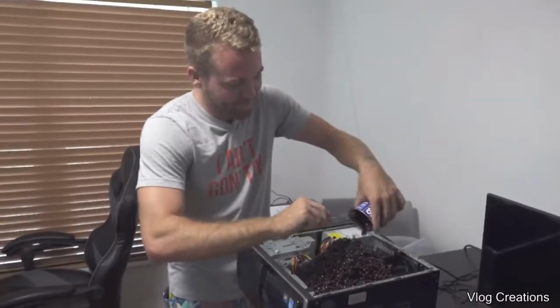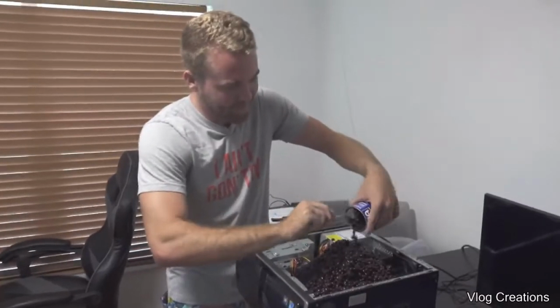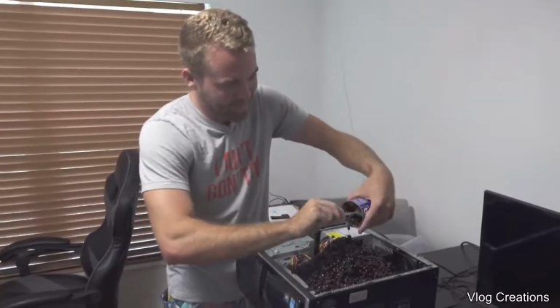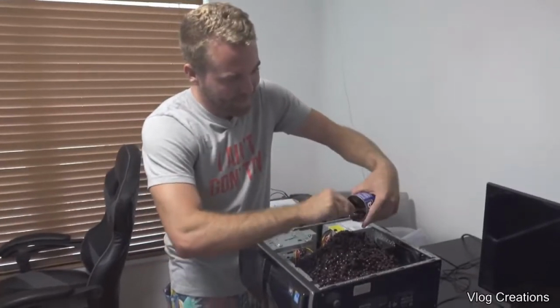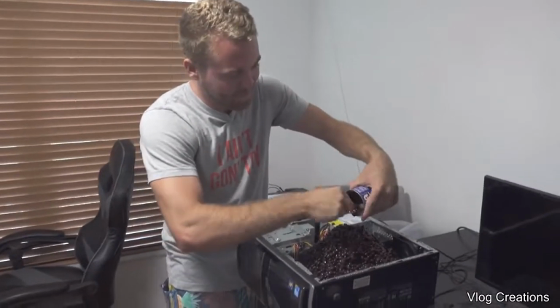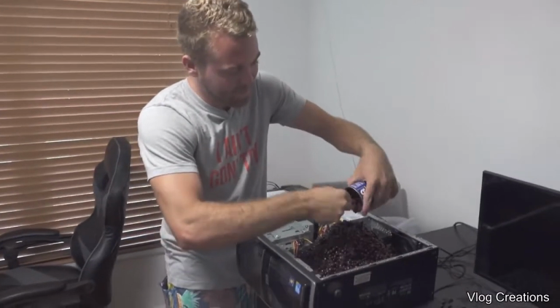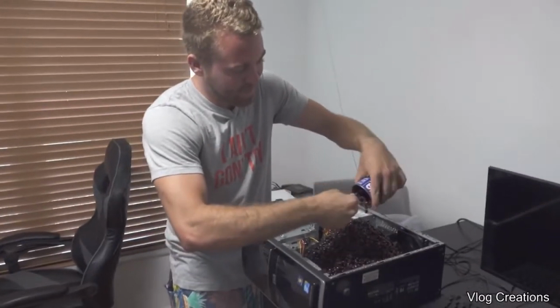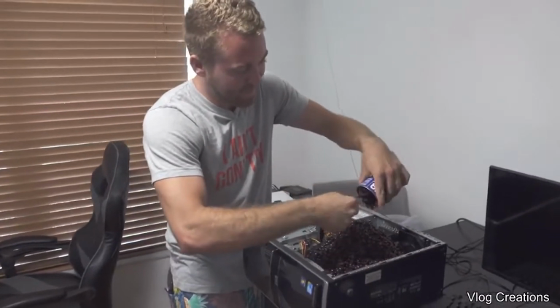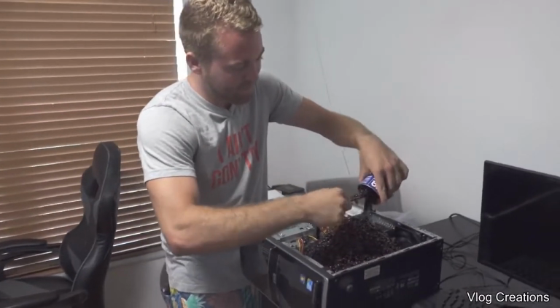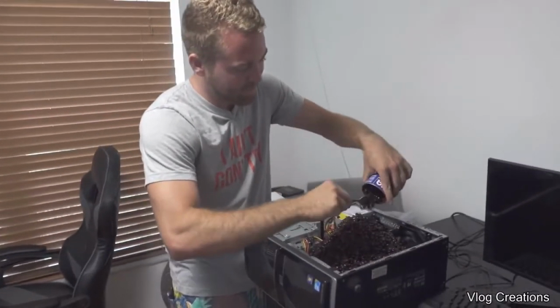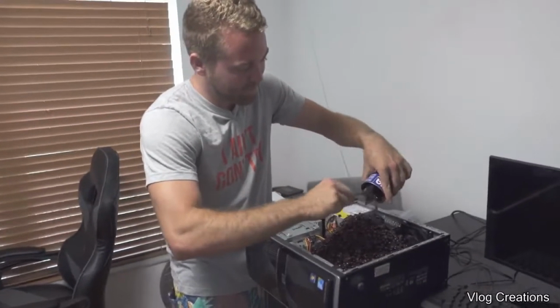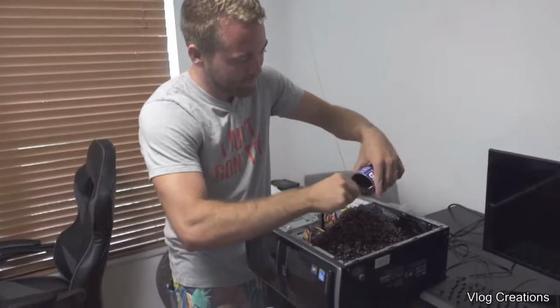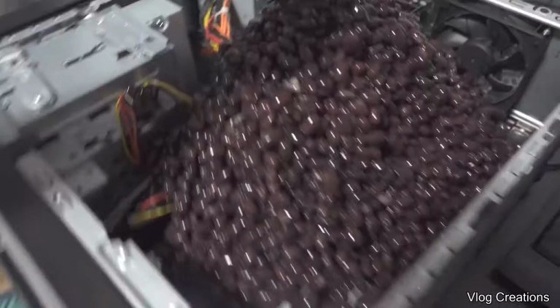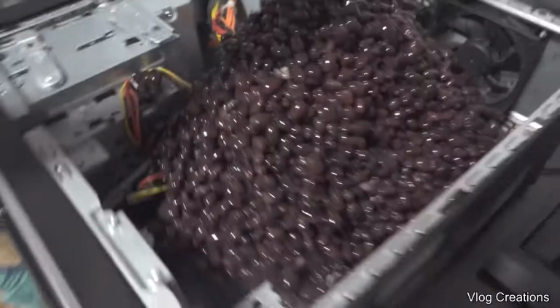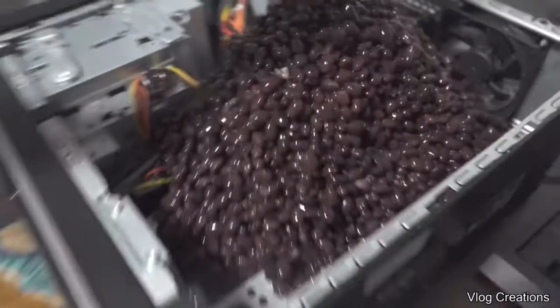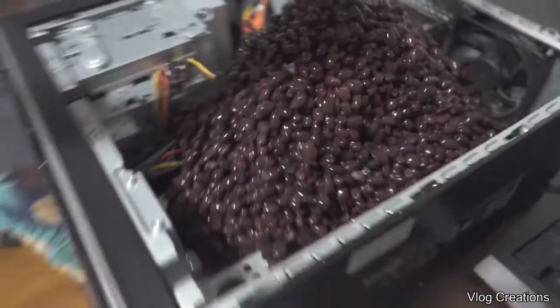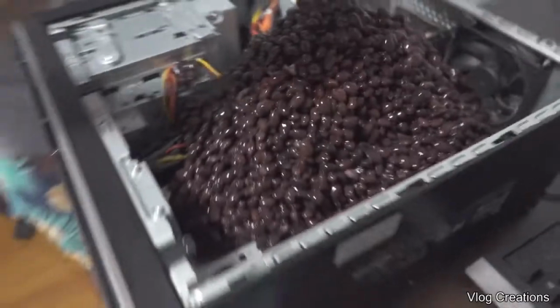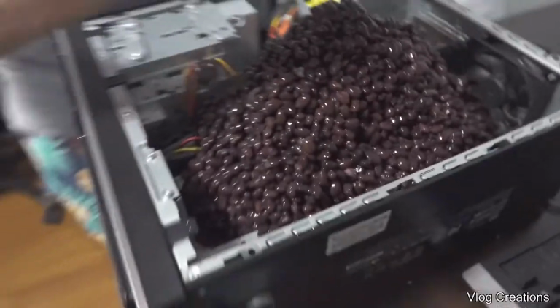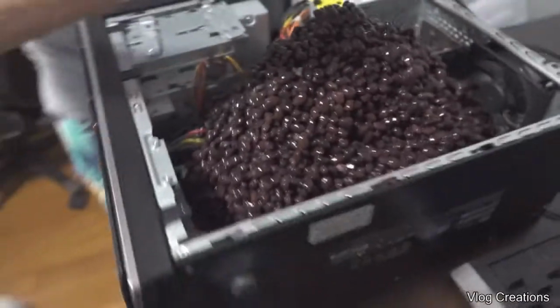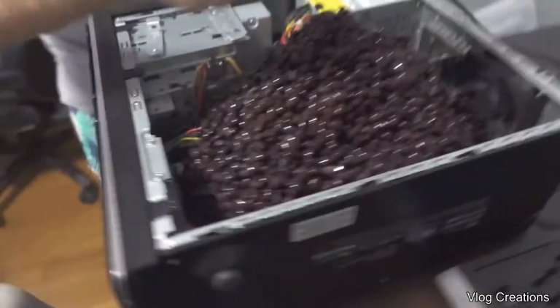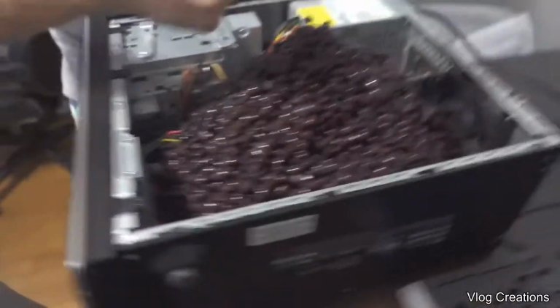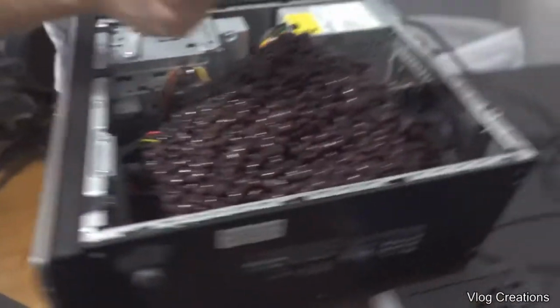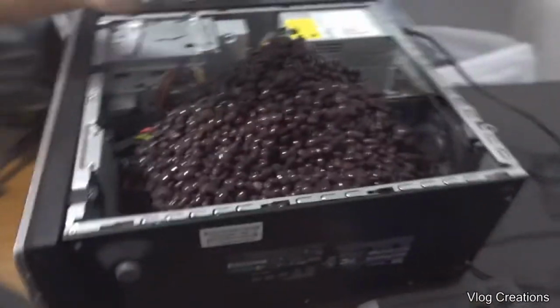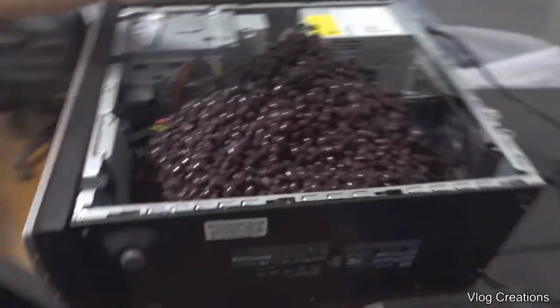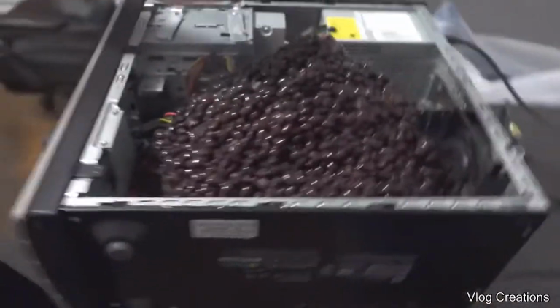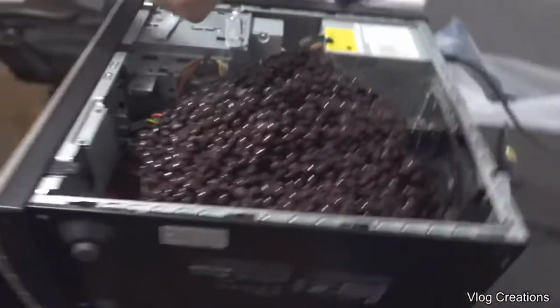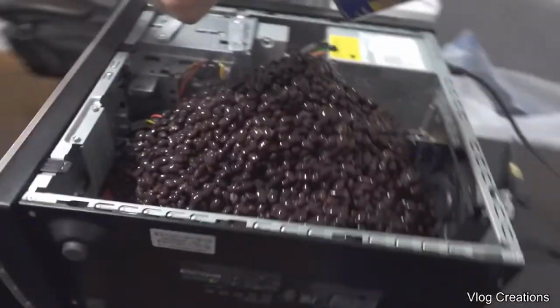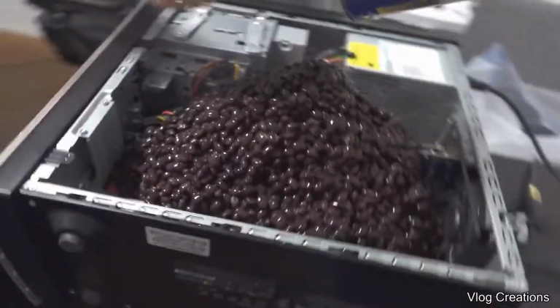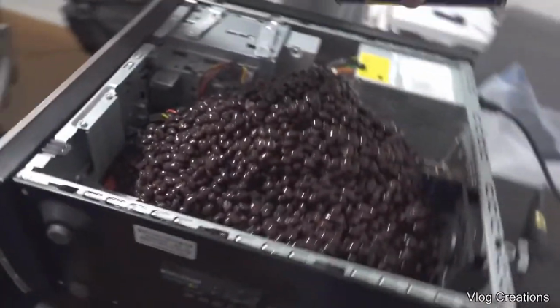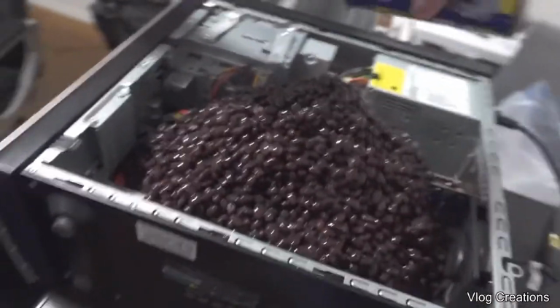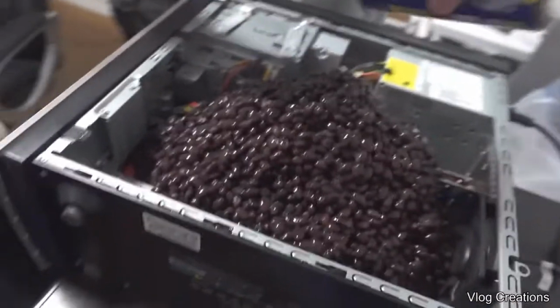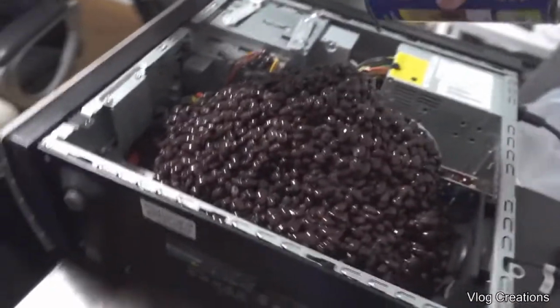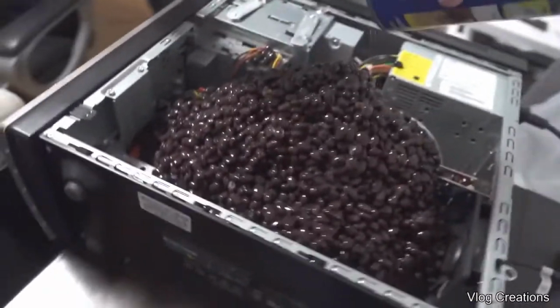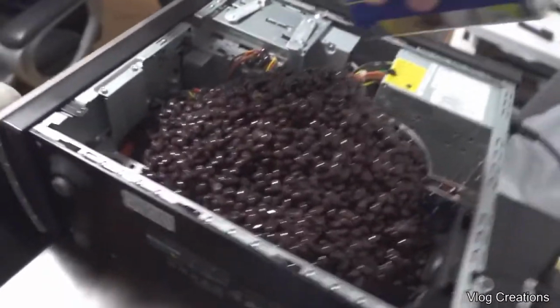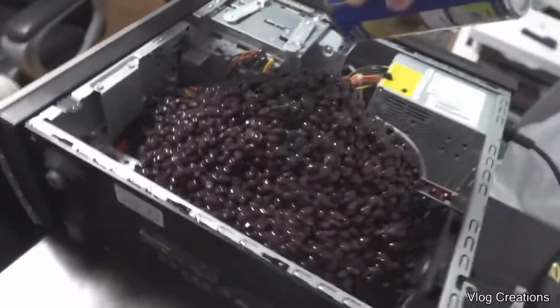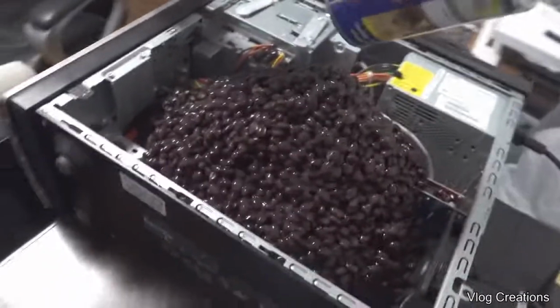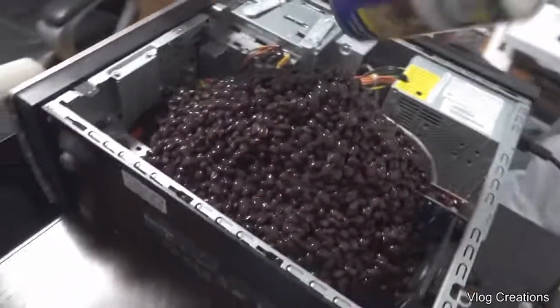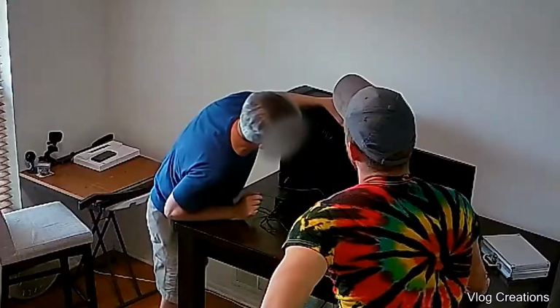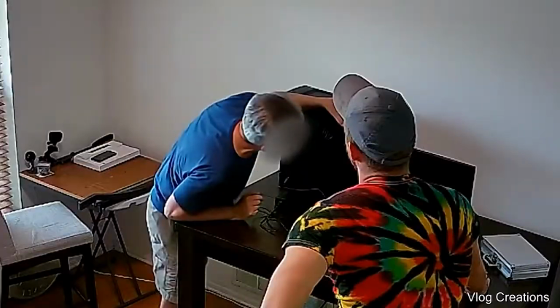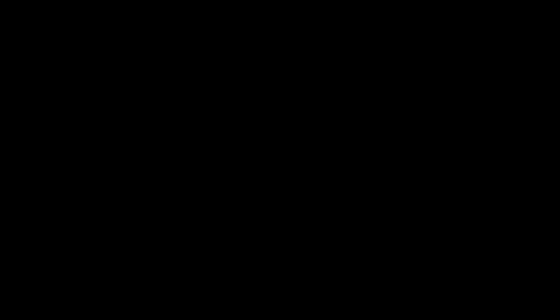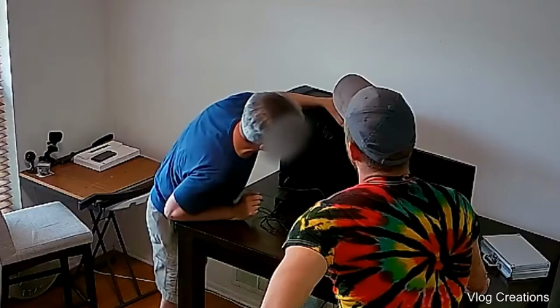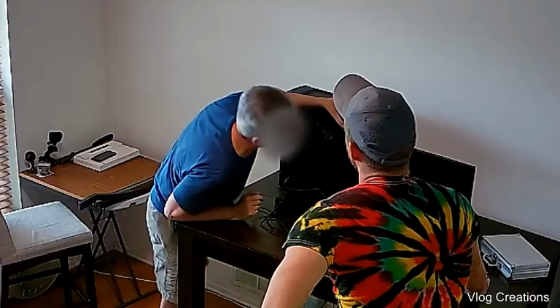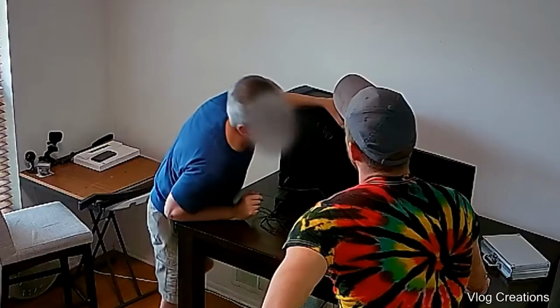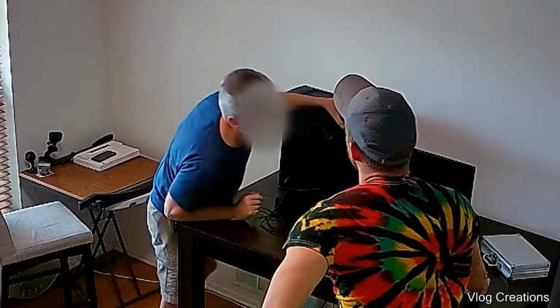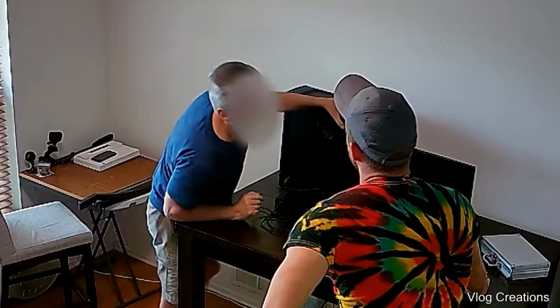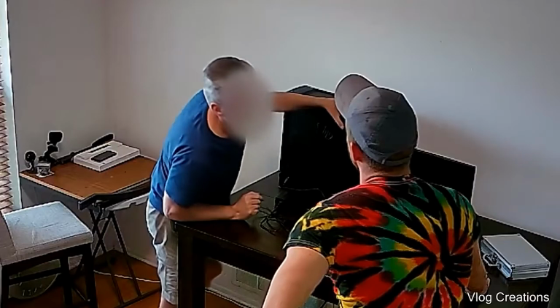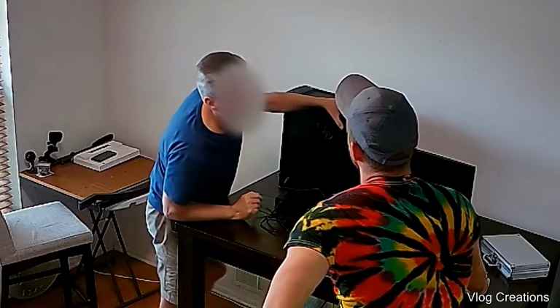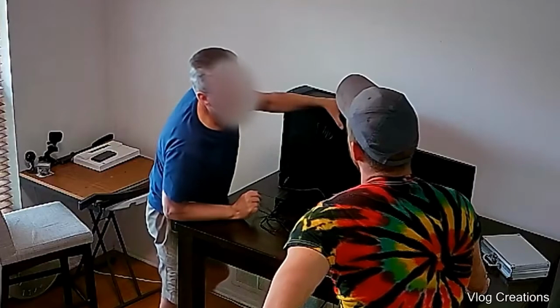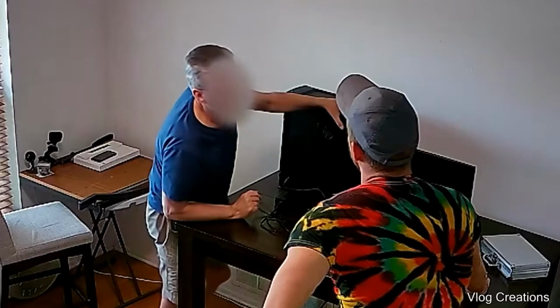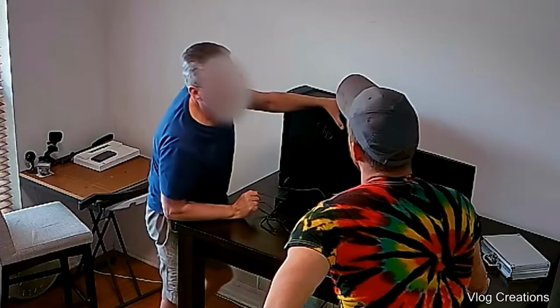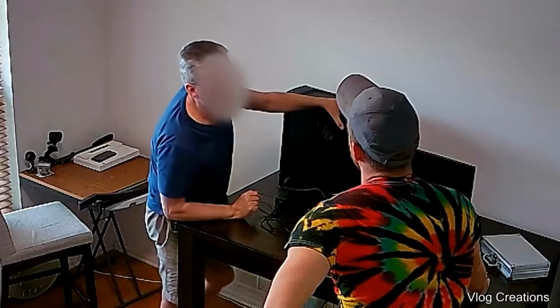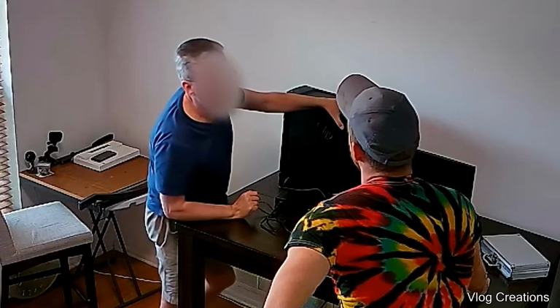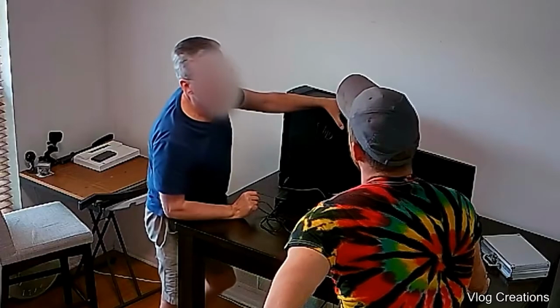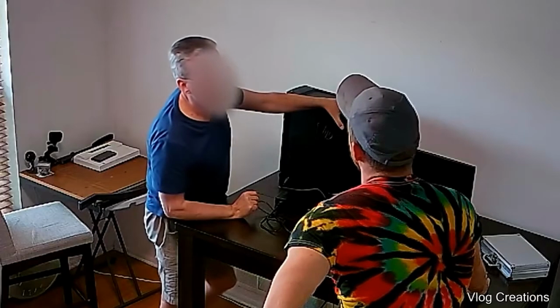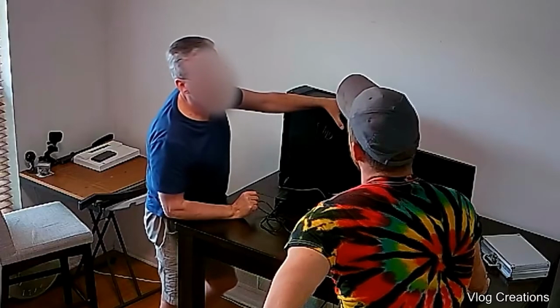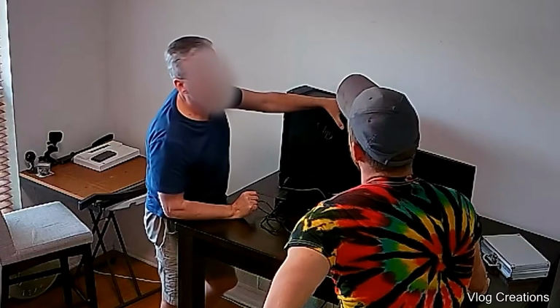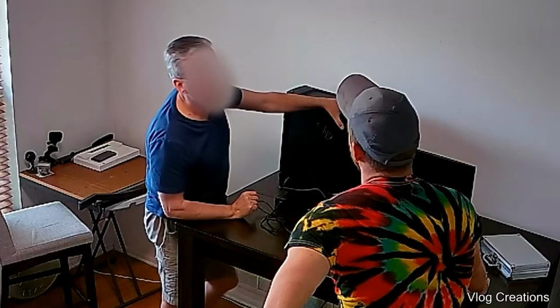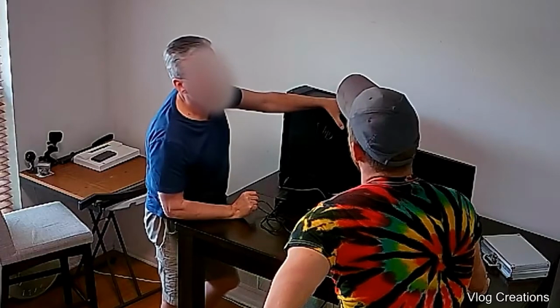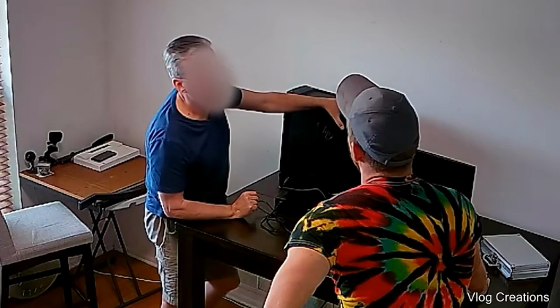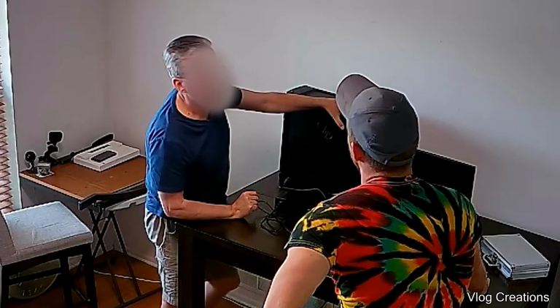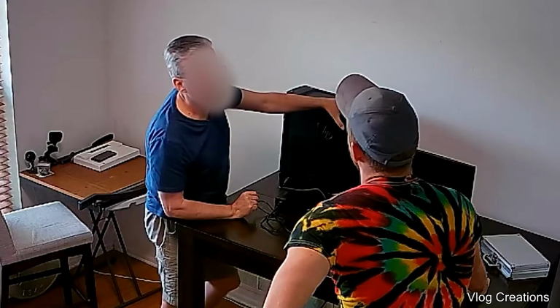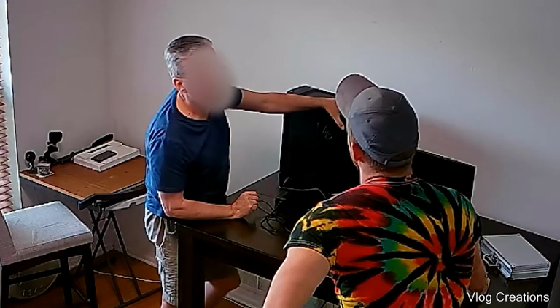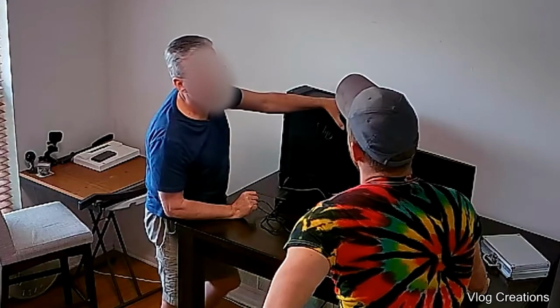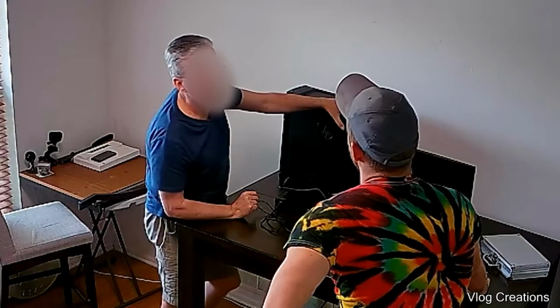This guy bought an old computer and cleaned it up with beans, then created a request to fix it. Sounds to me like a power supply unit might have gone bad.